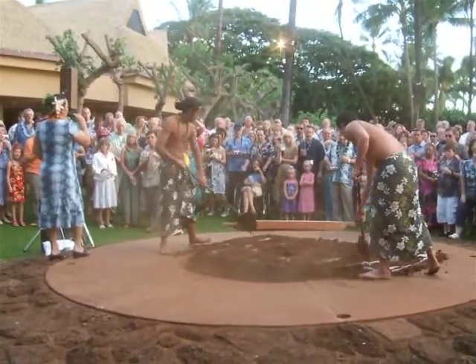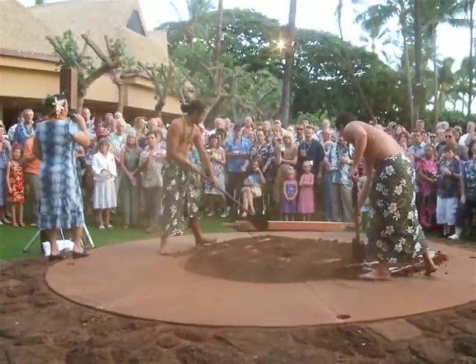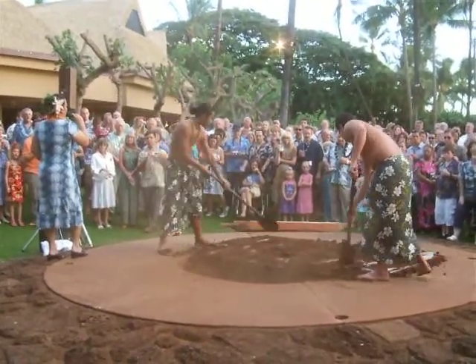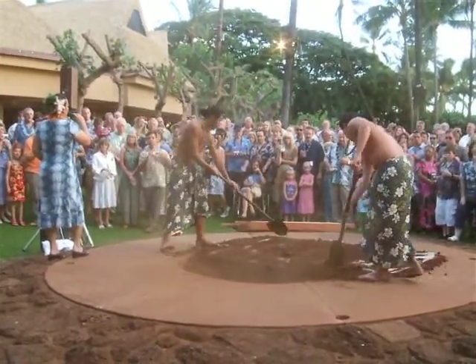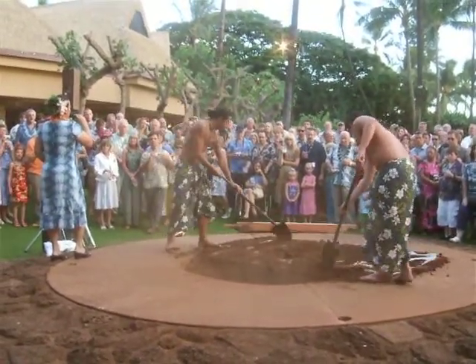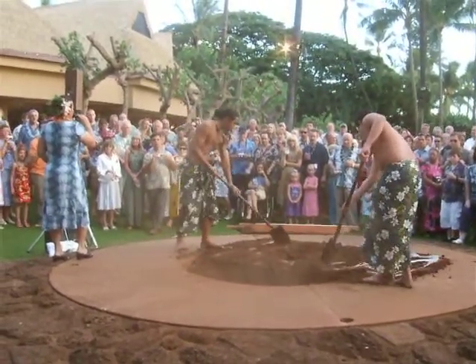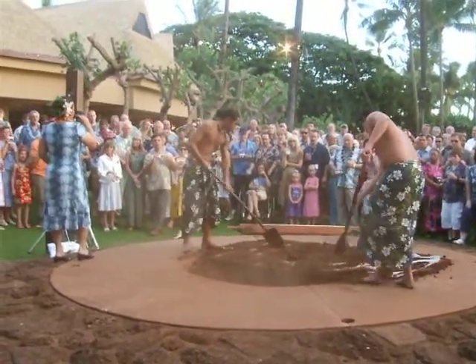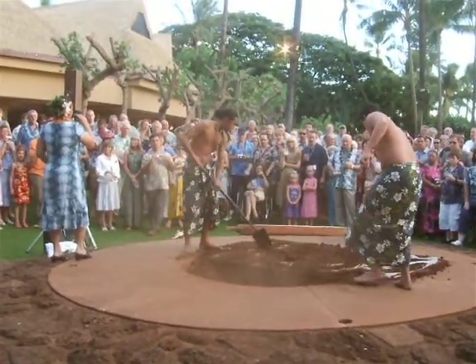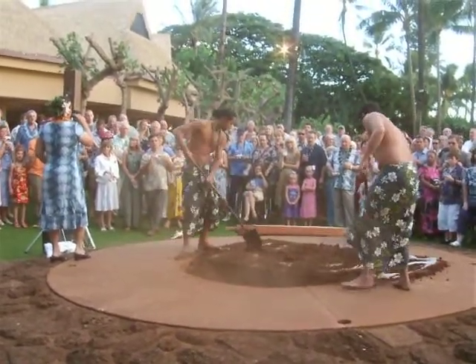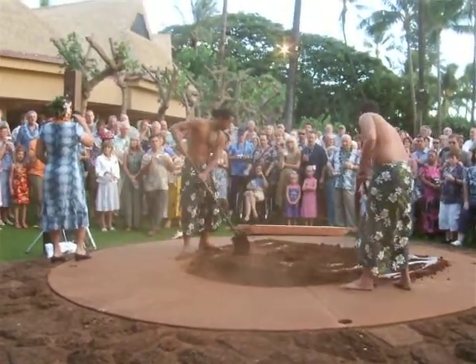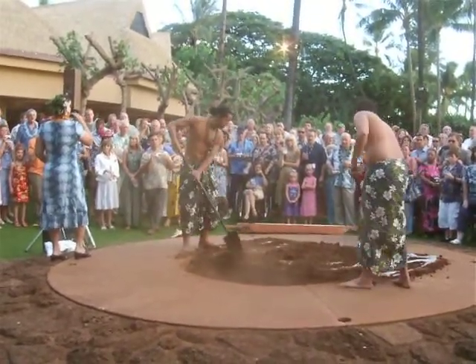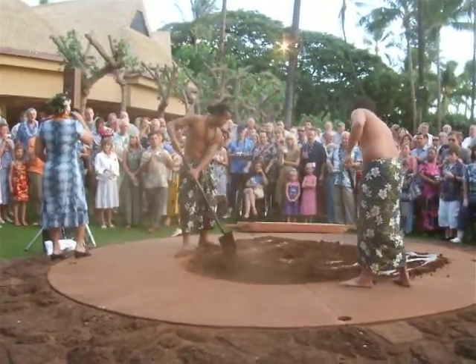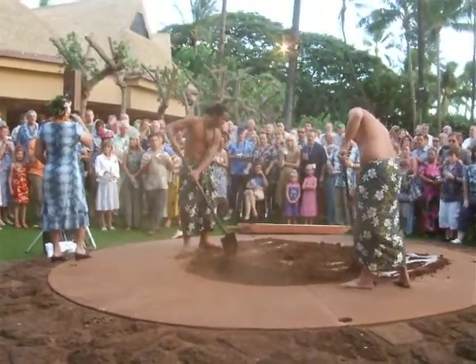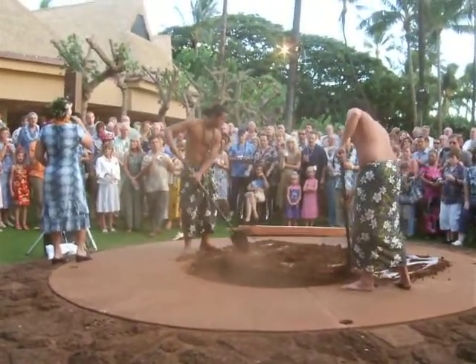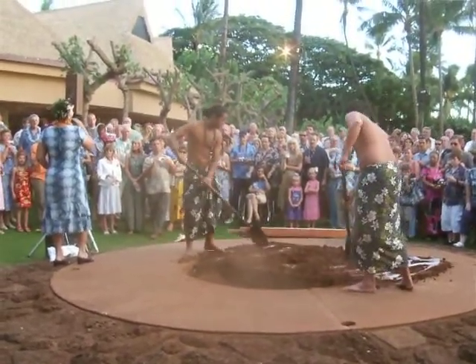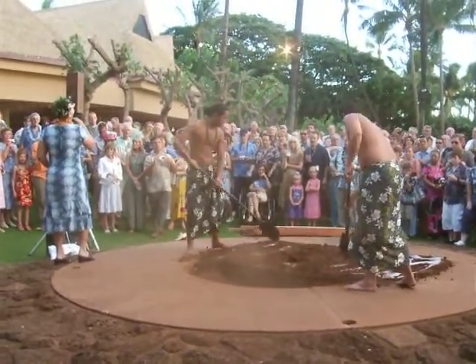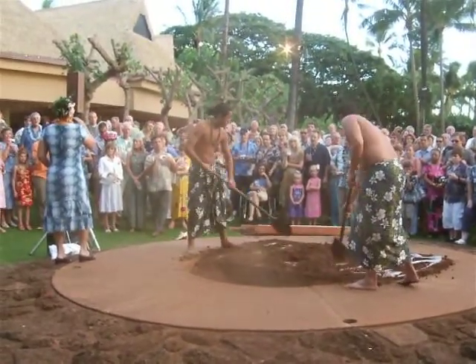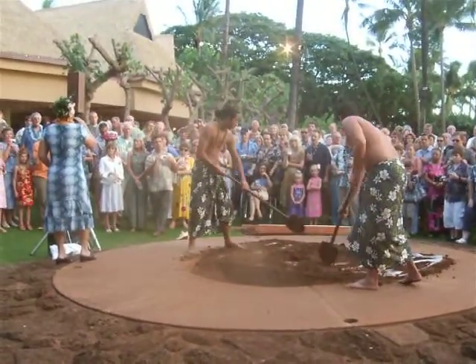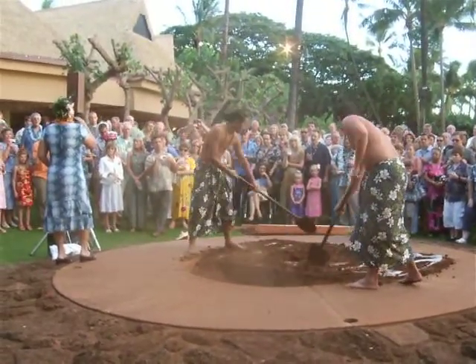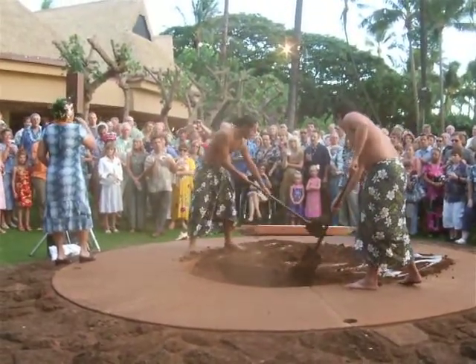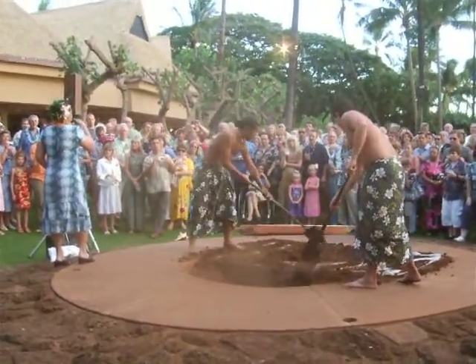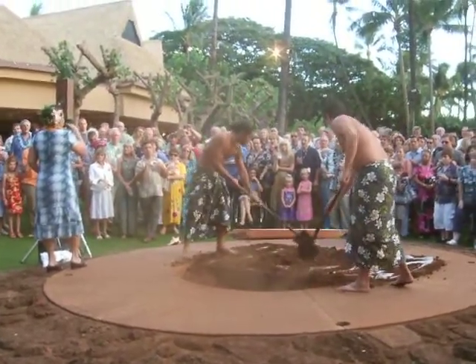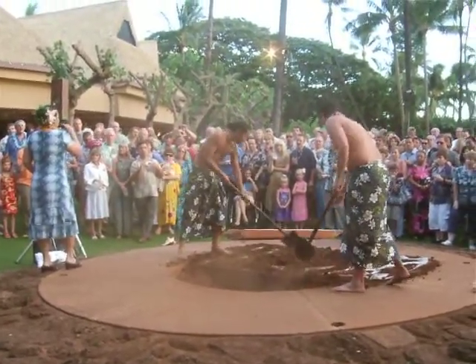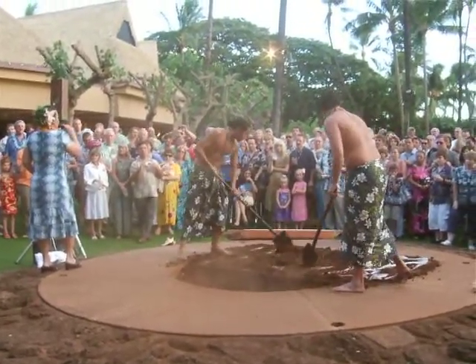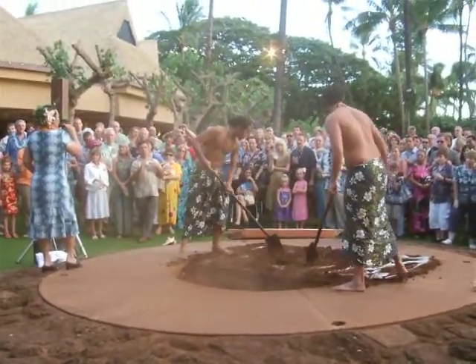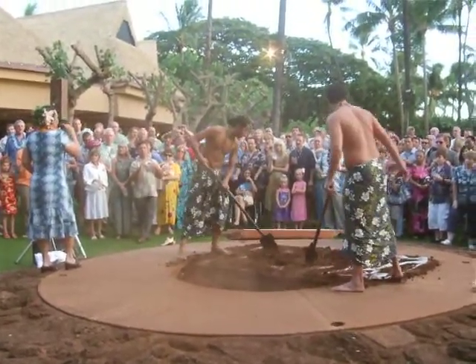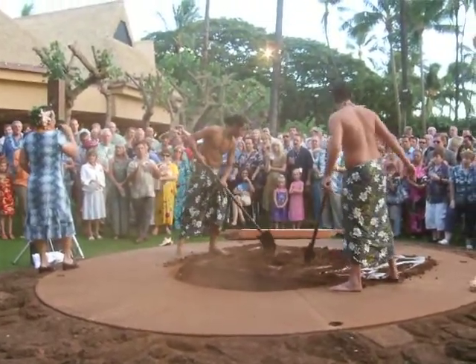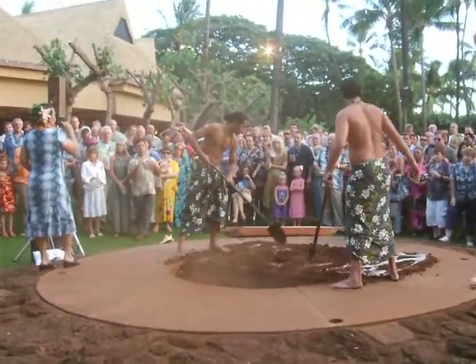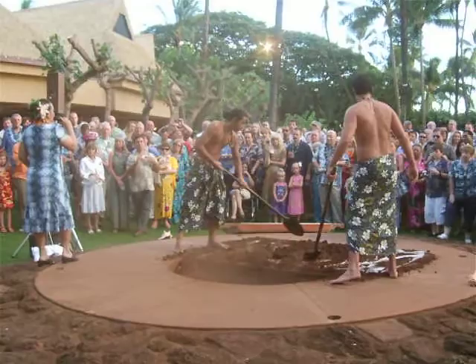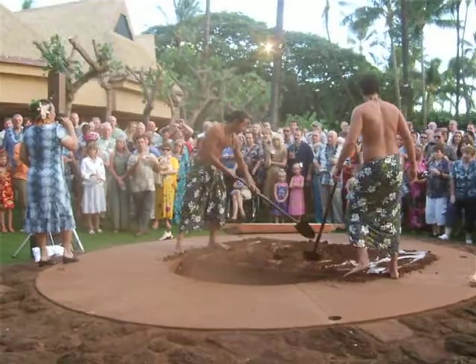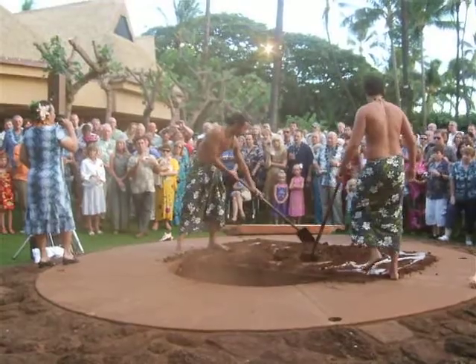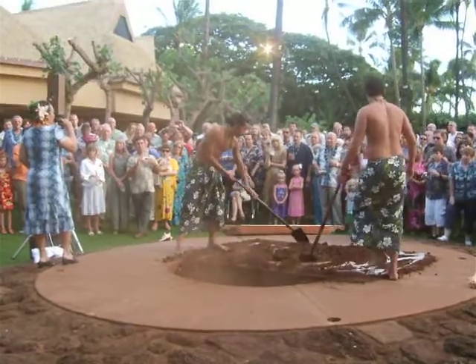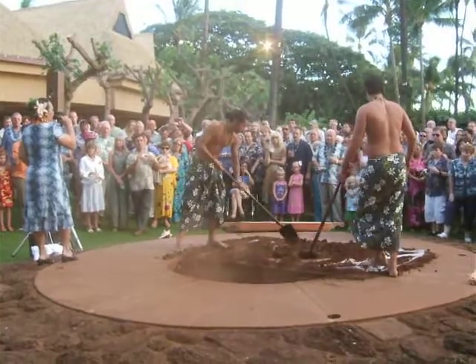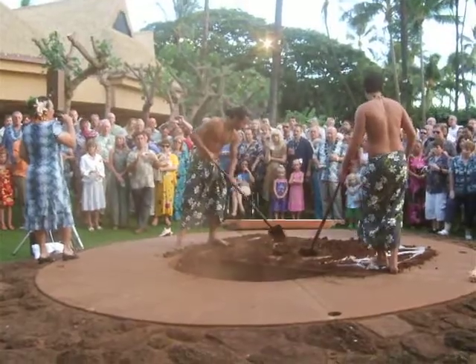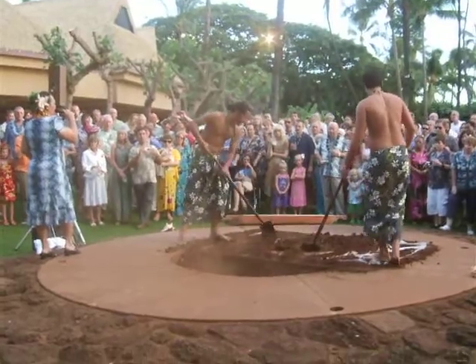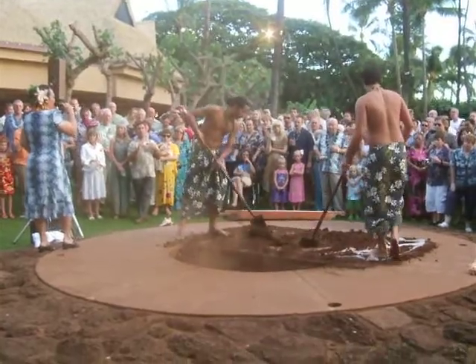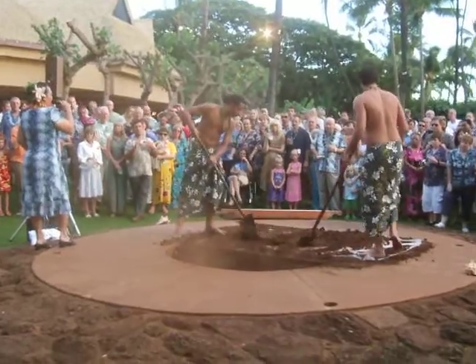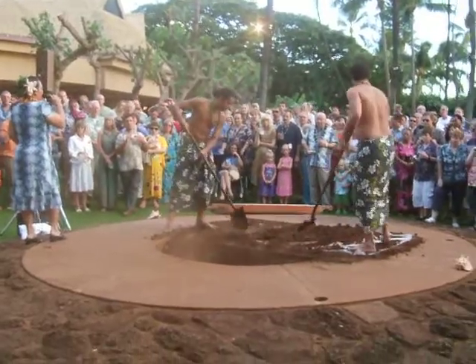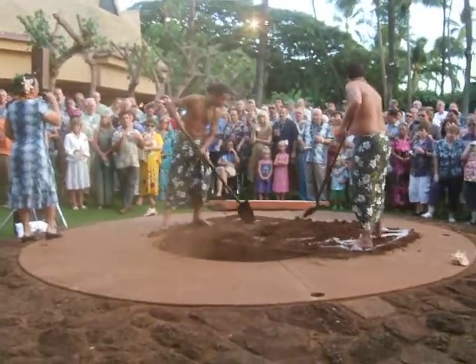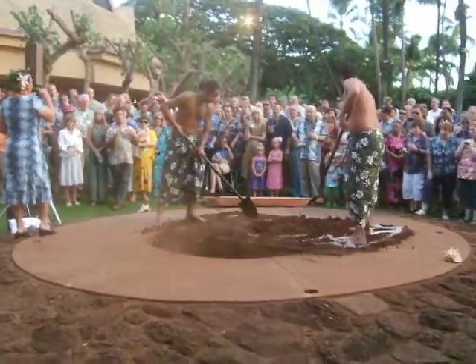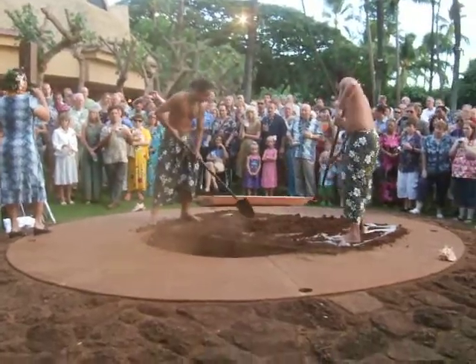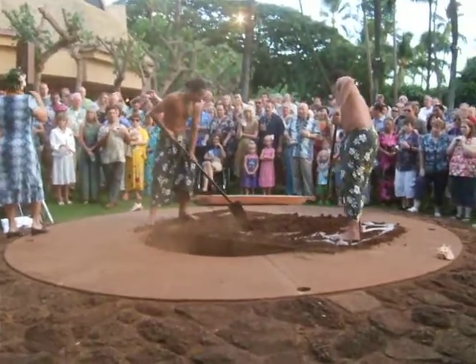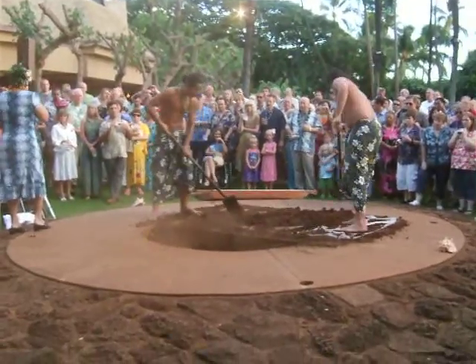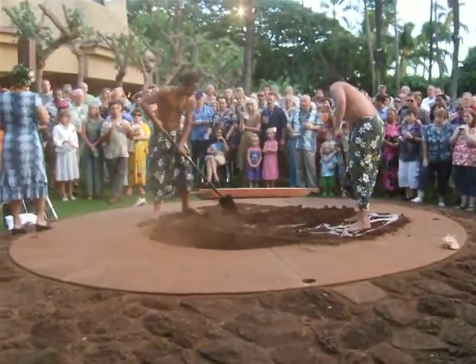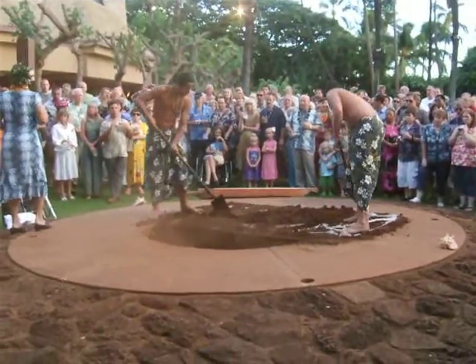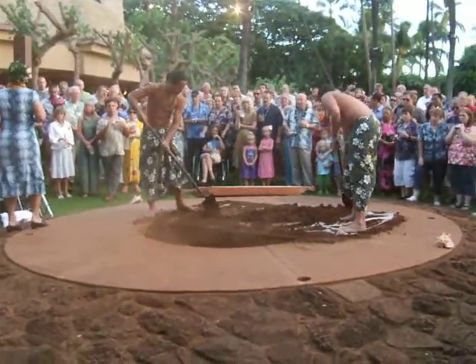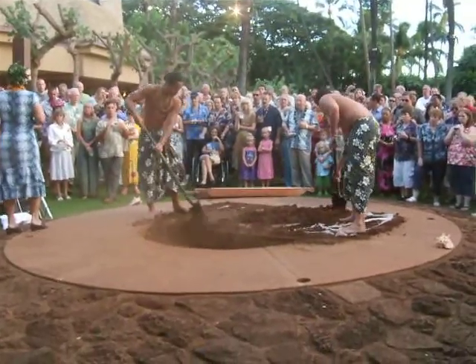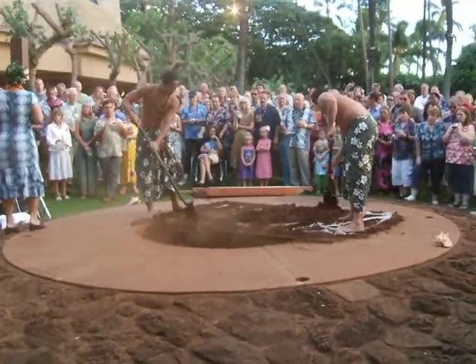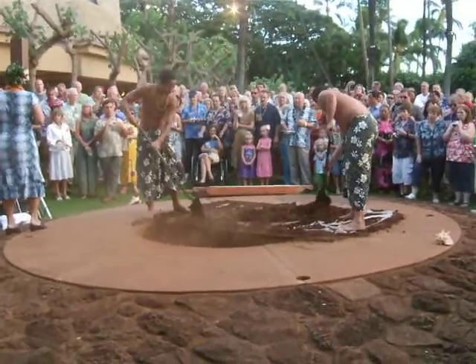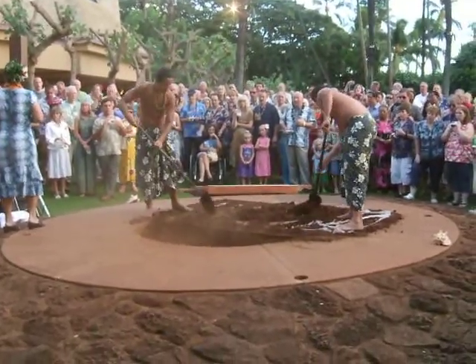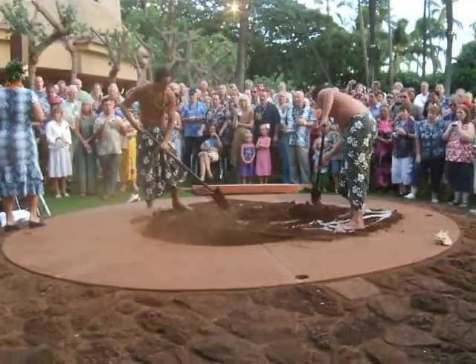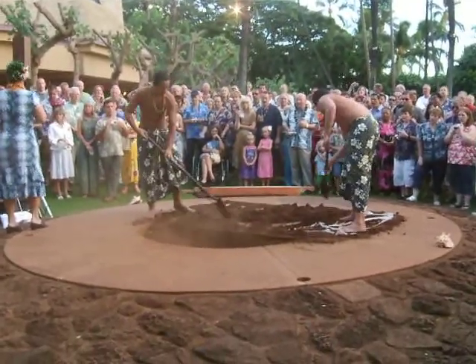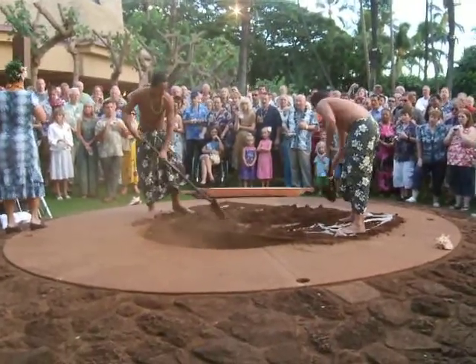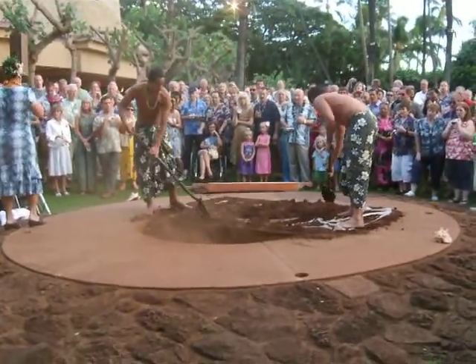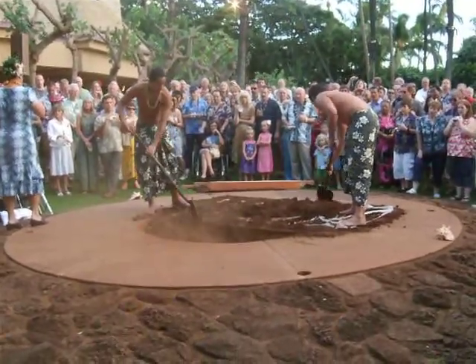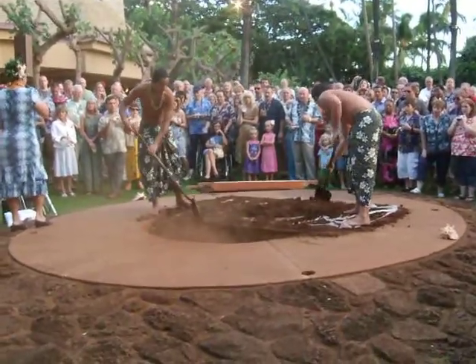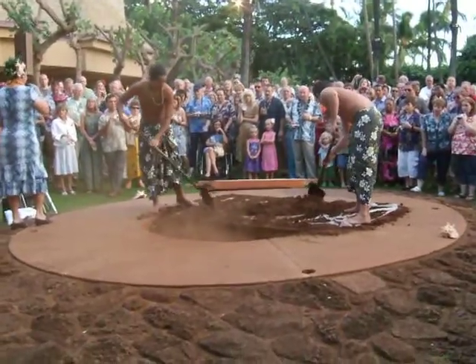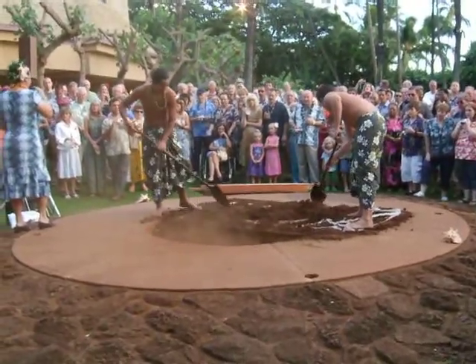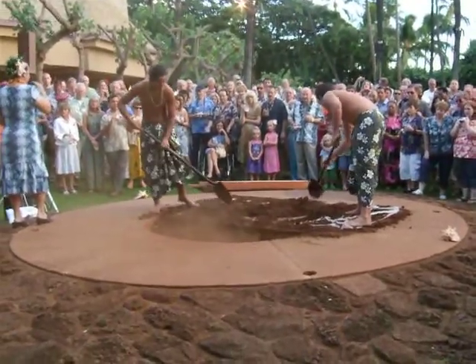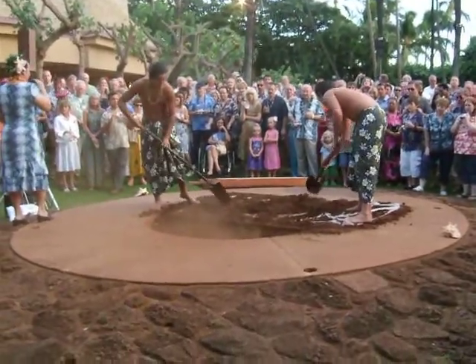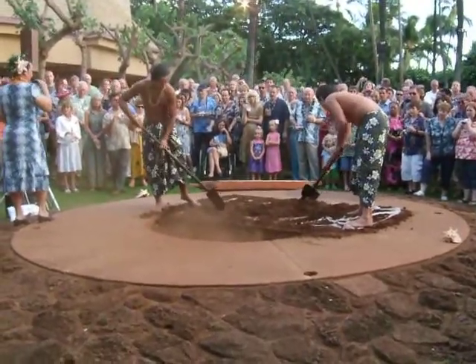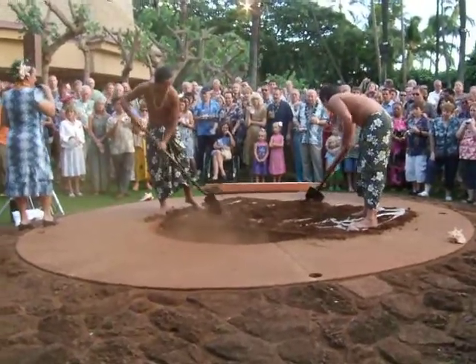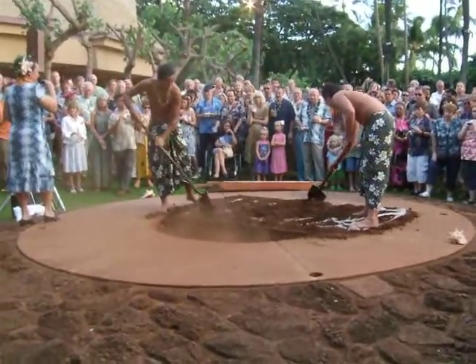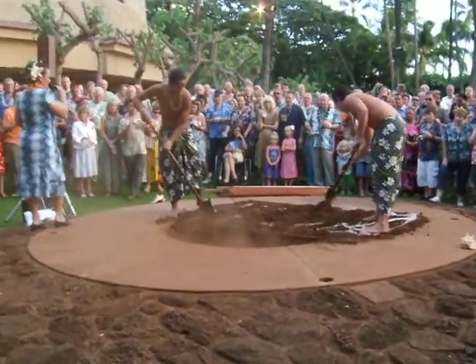The Hawaiian word for pig is hua. Can all of you say that? Hua. Aika. Very good.